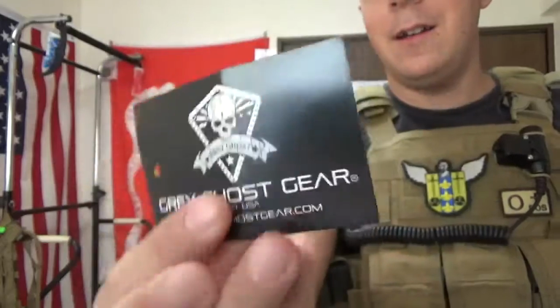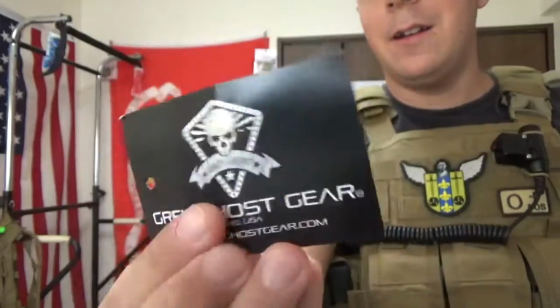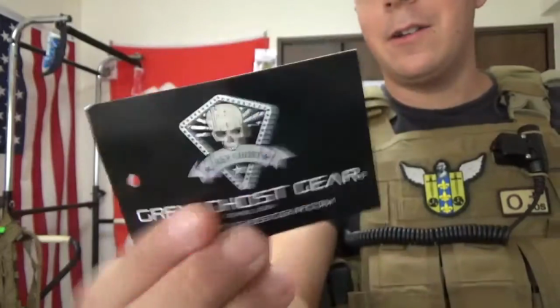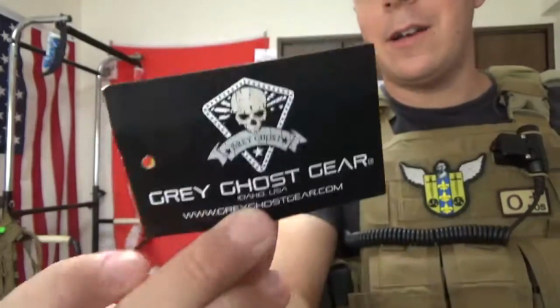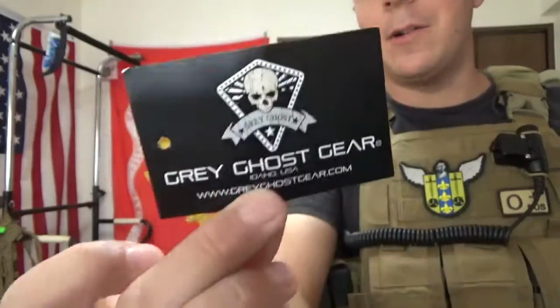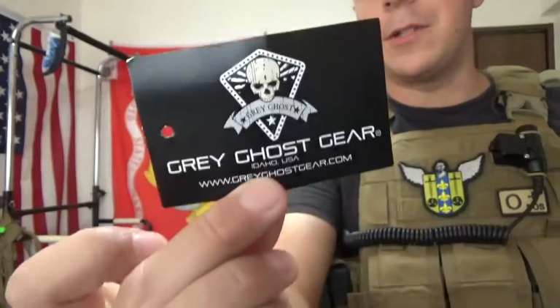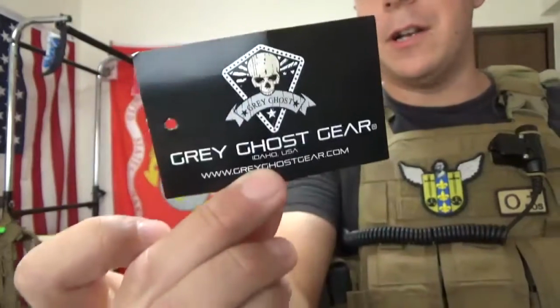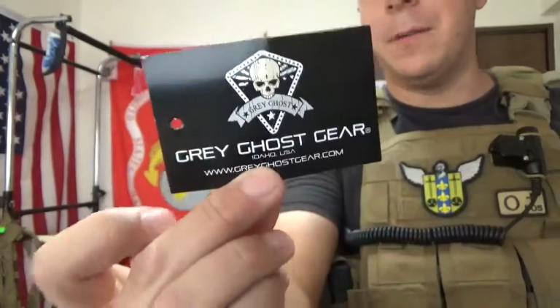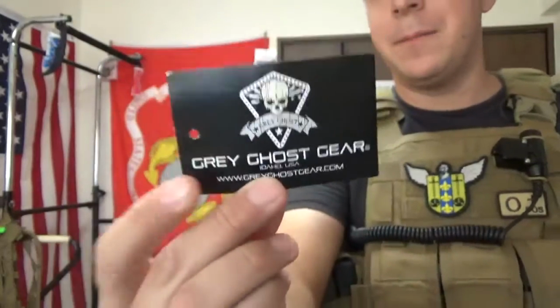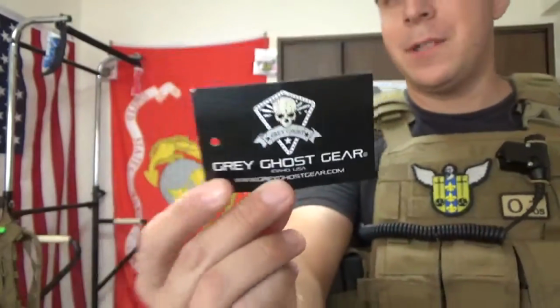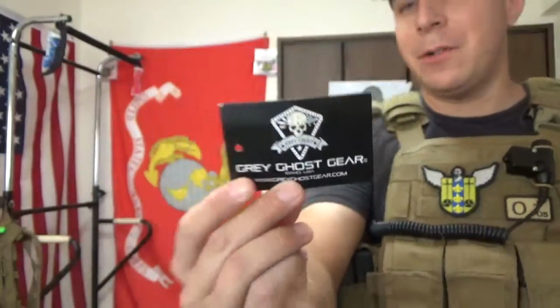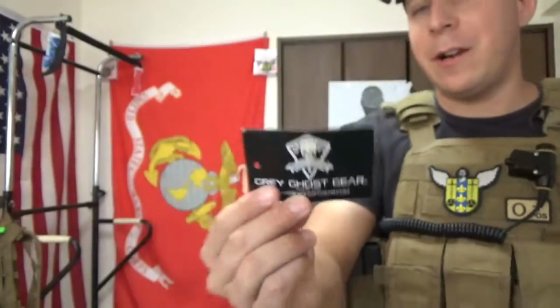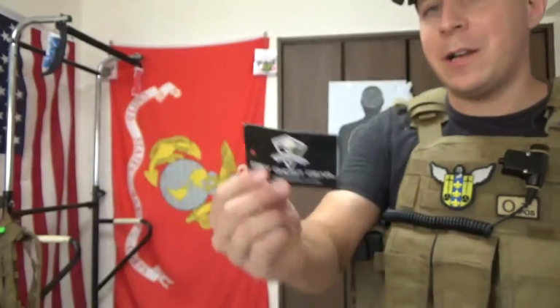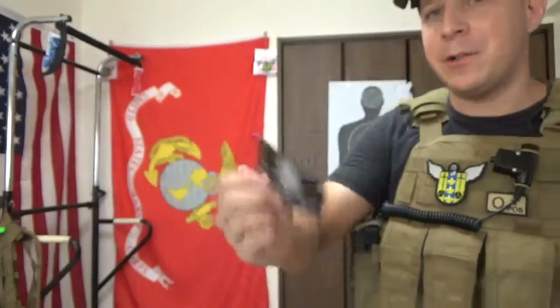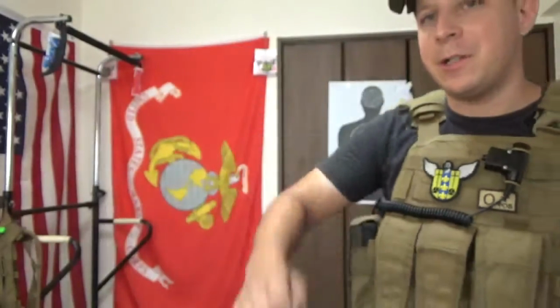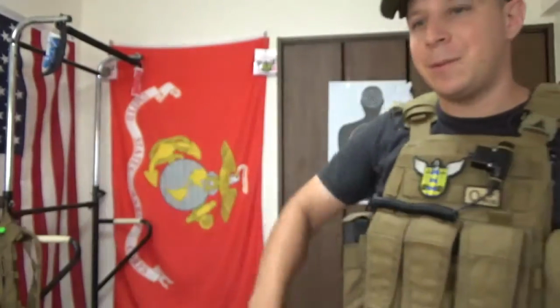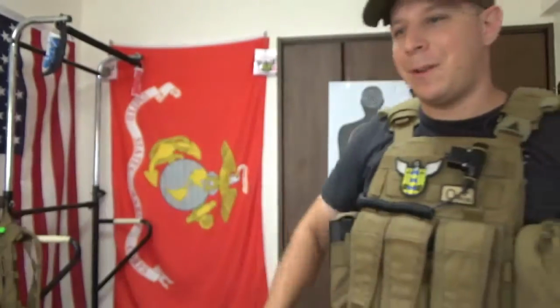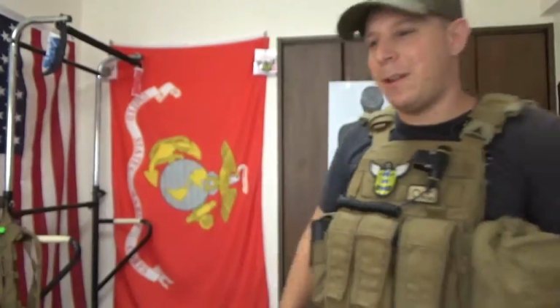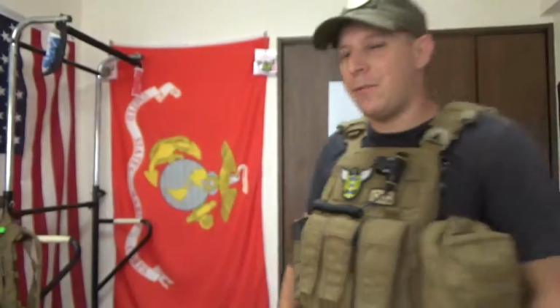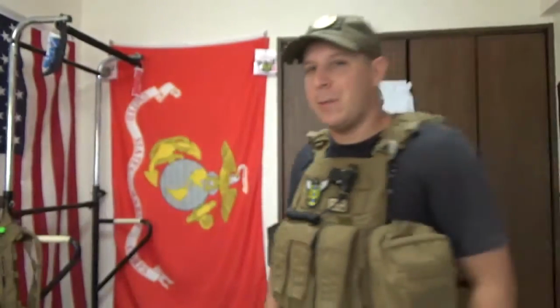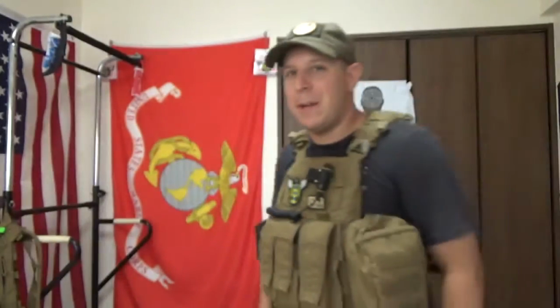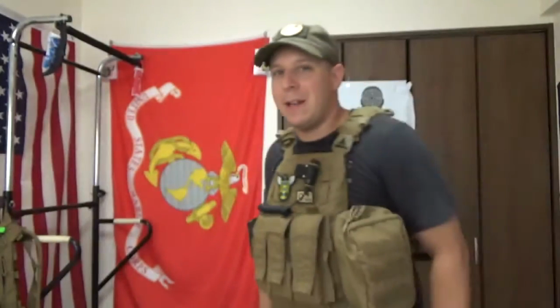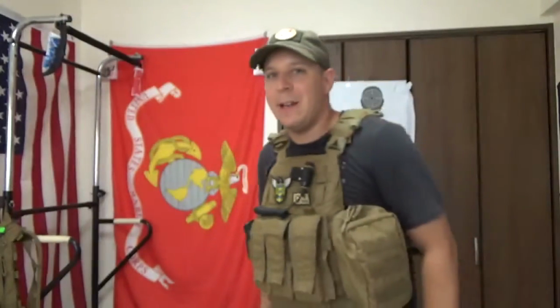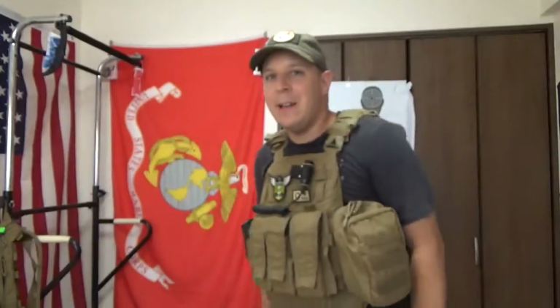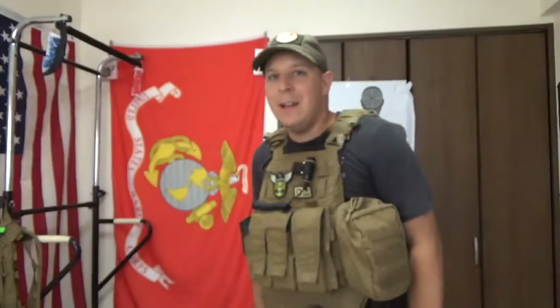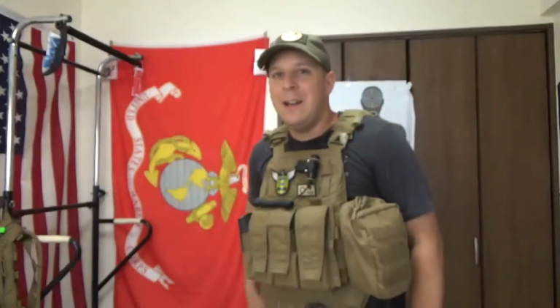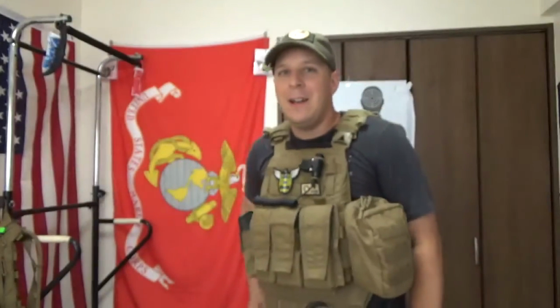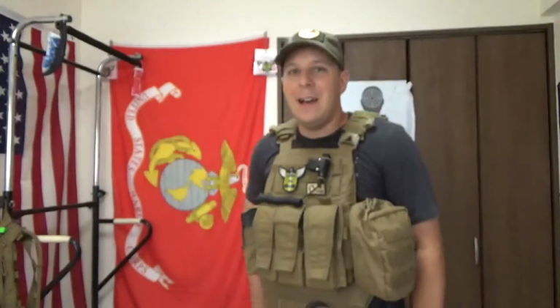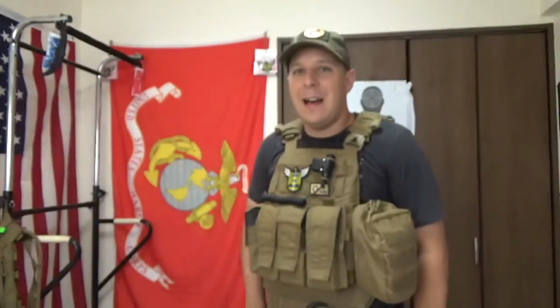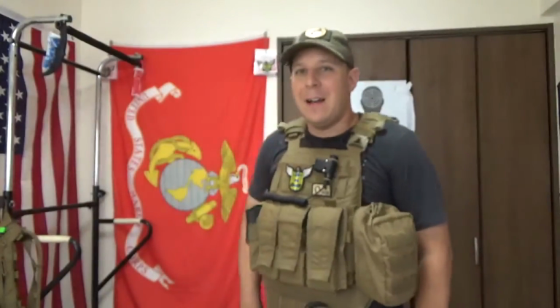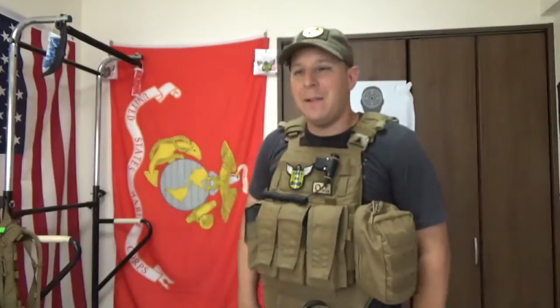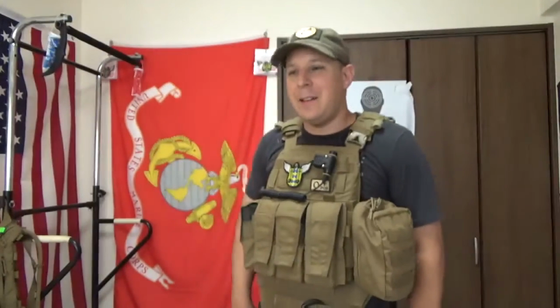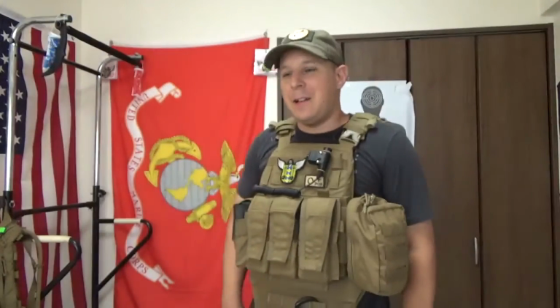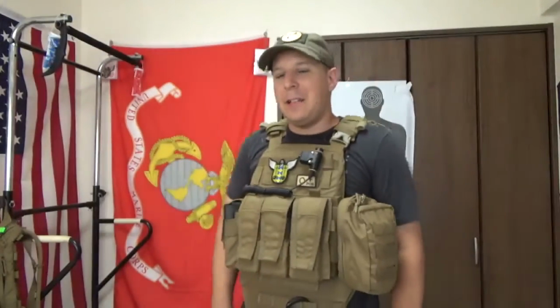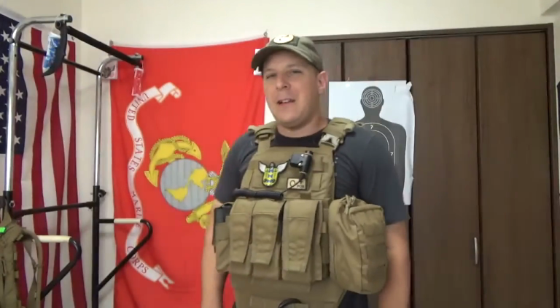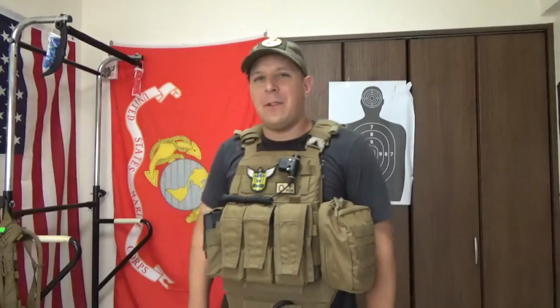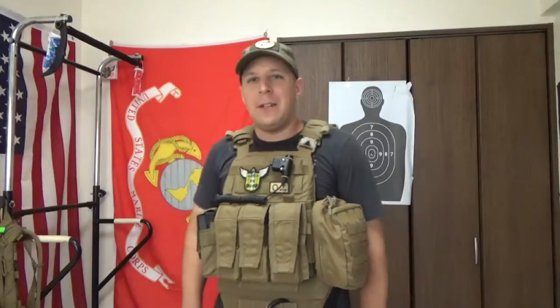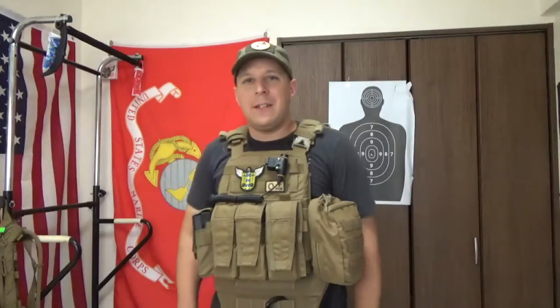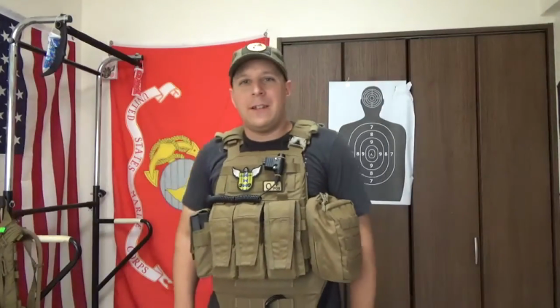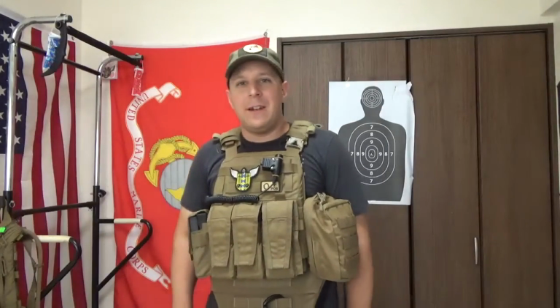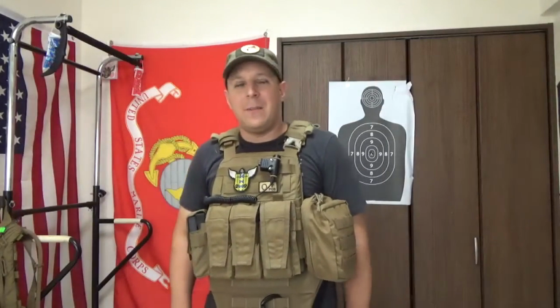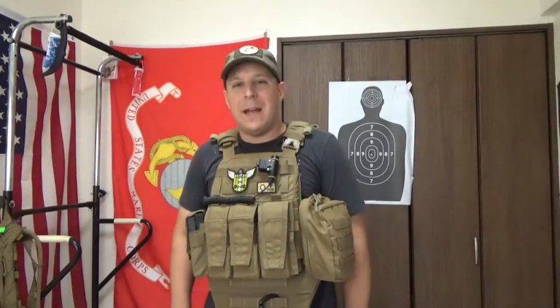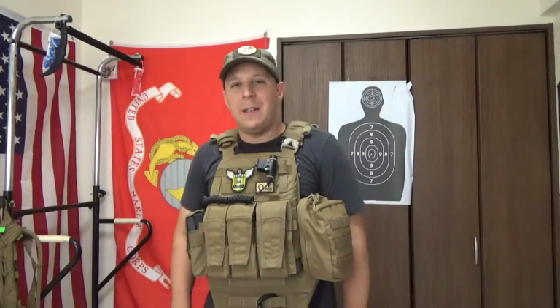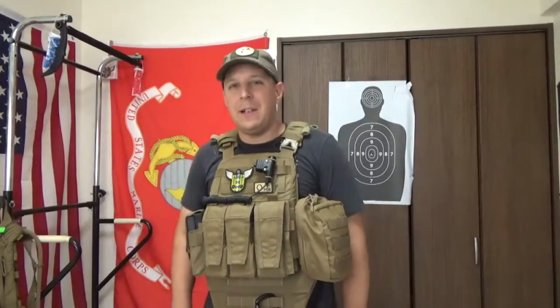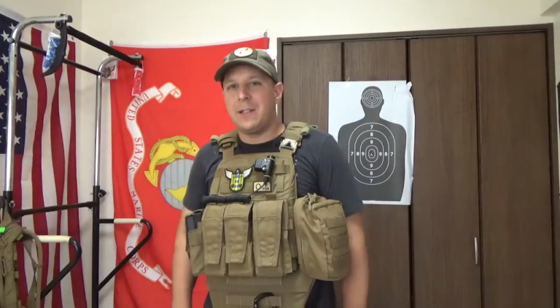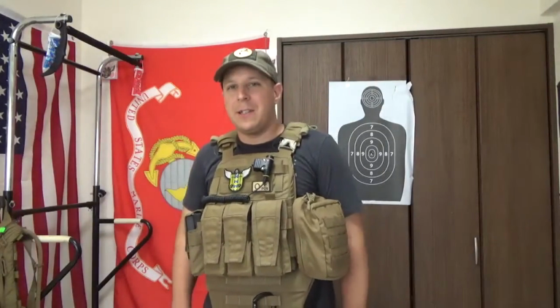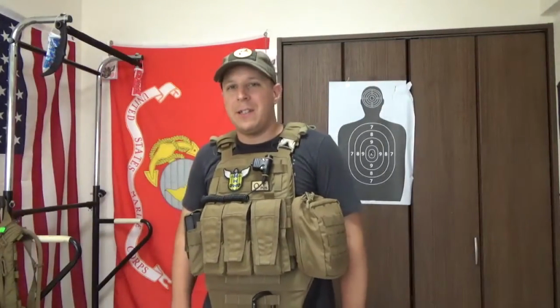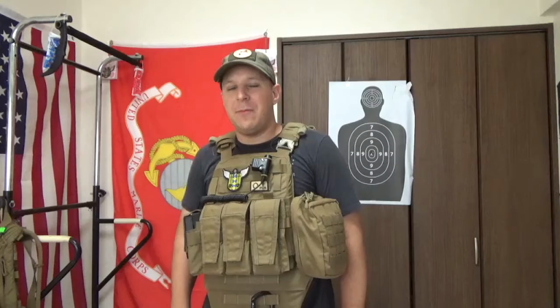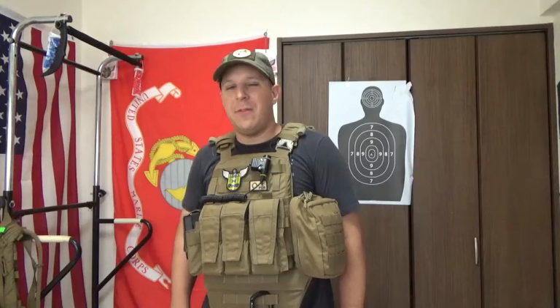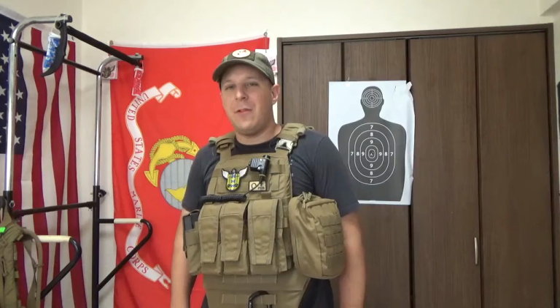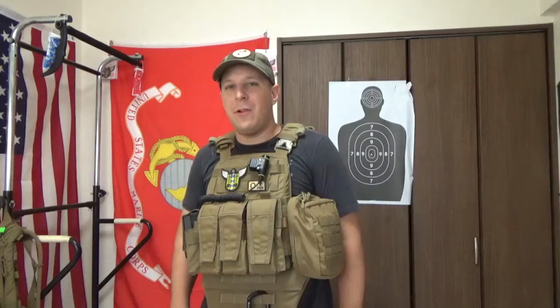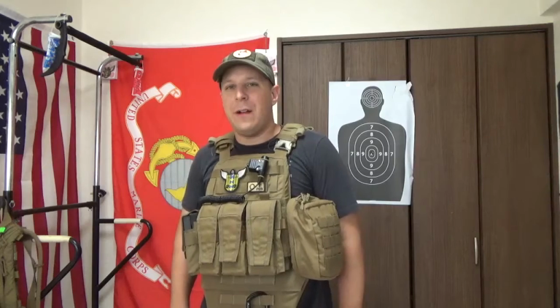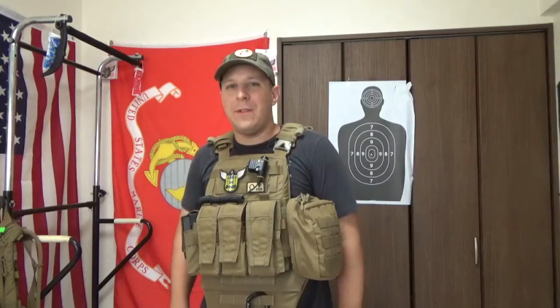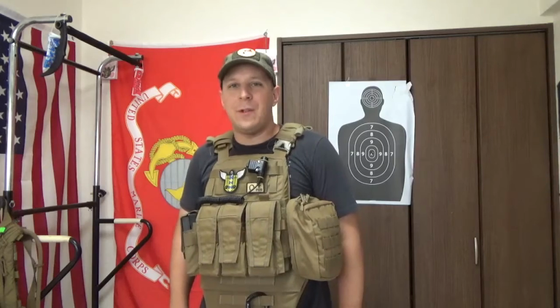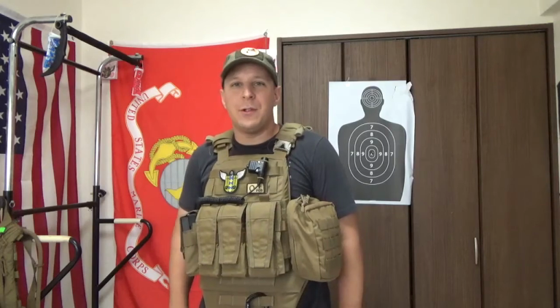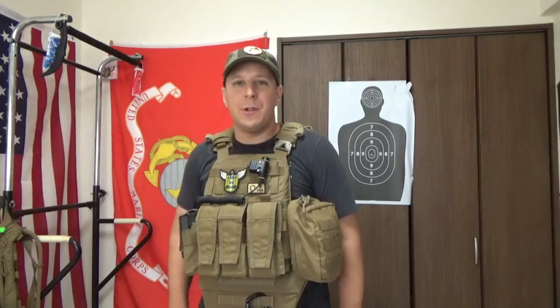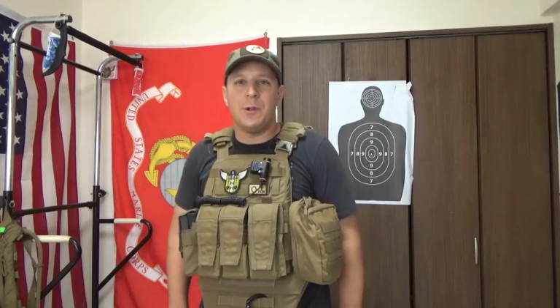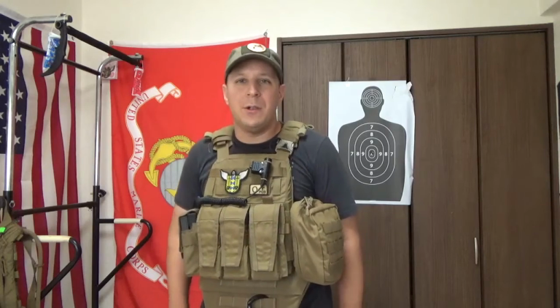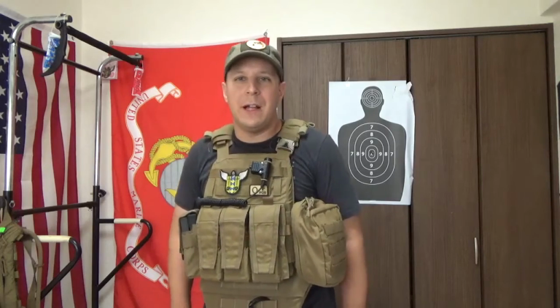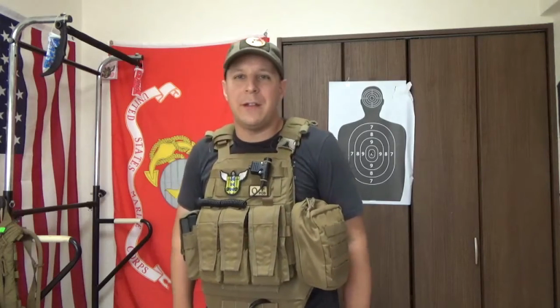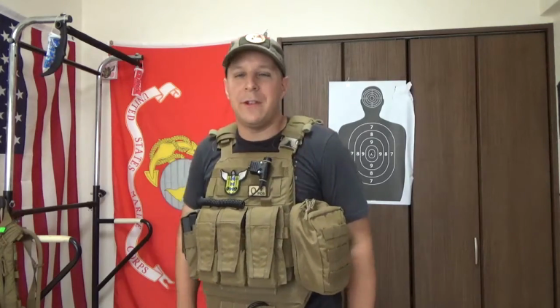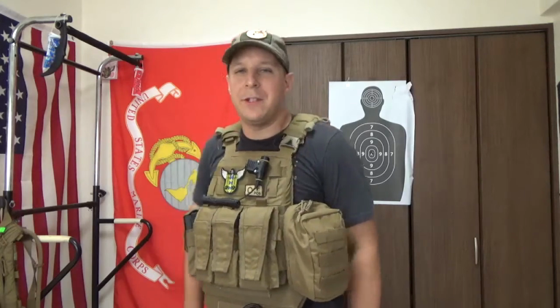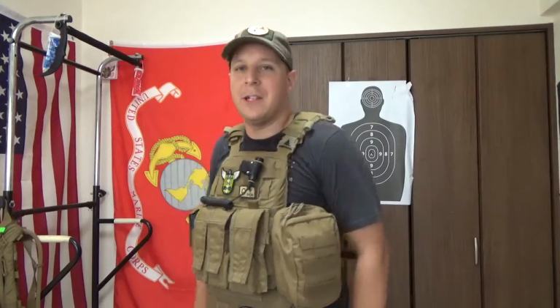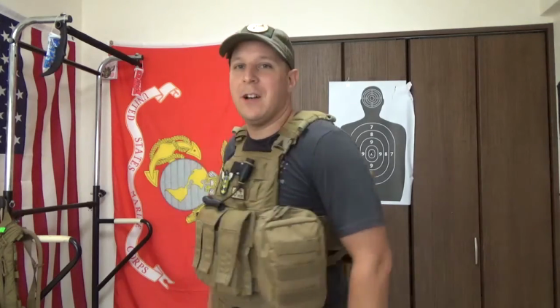Grey Ghost Gear. So Grey Ghost Gear's been around for a bit. I really only ever looked at their bandoliers and stuff before, haven't used a whole lot of their stuff.